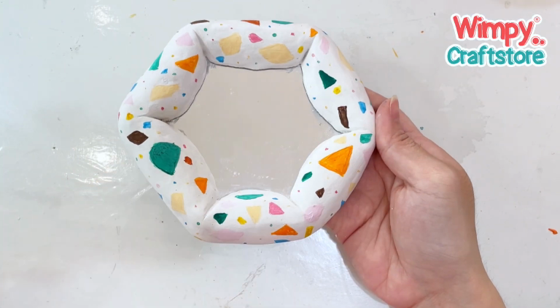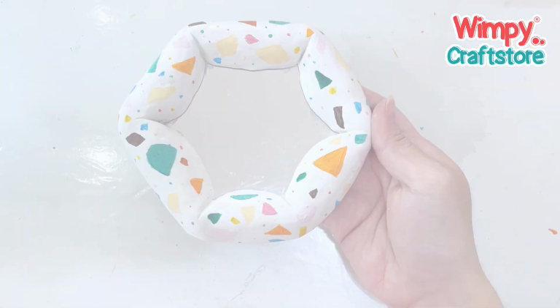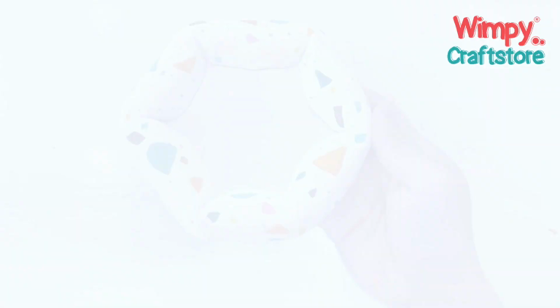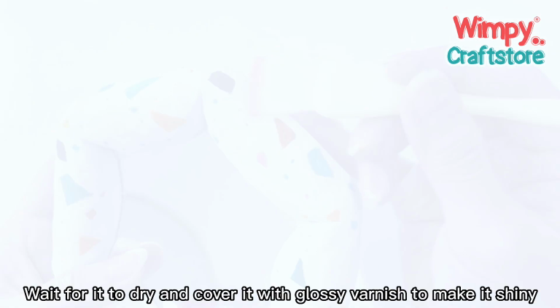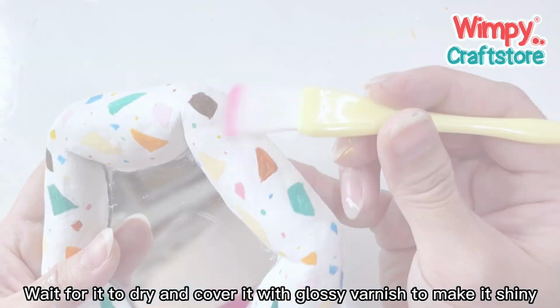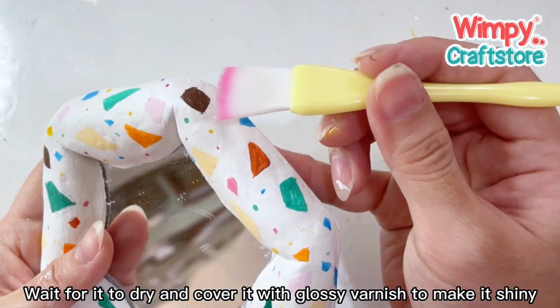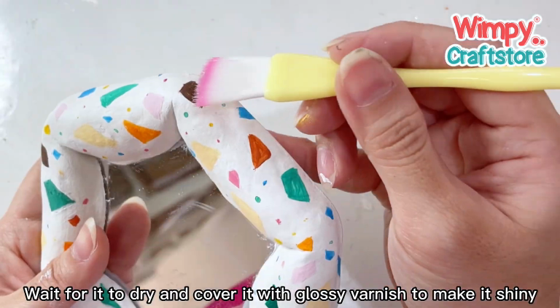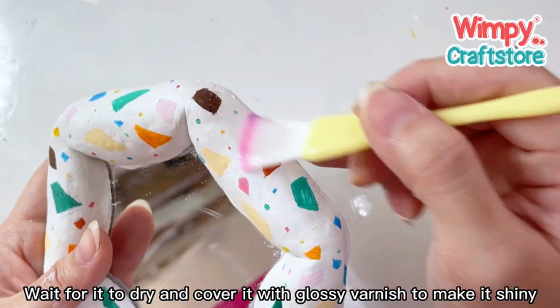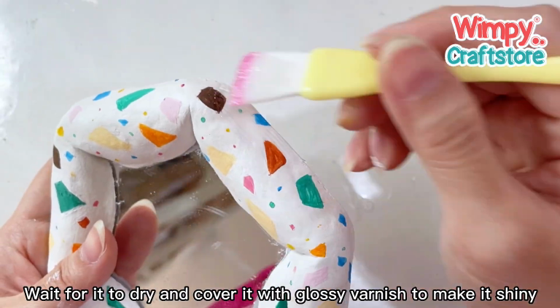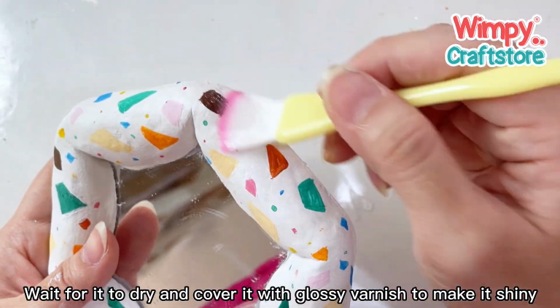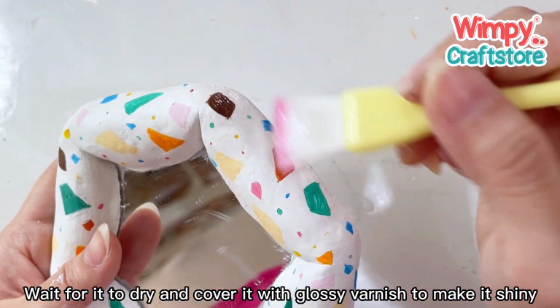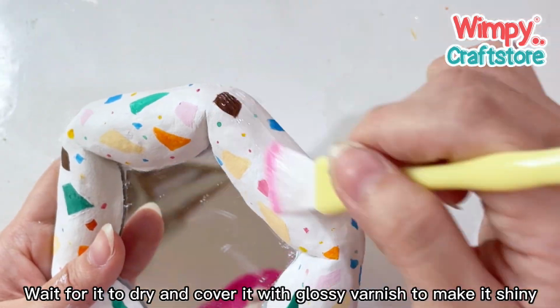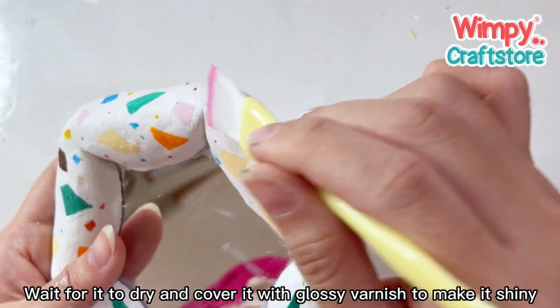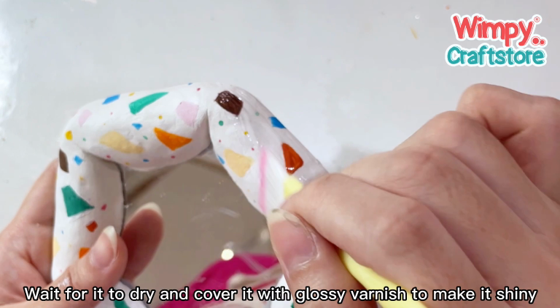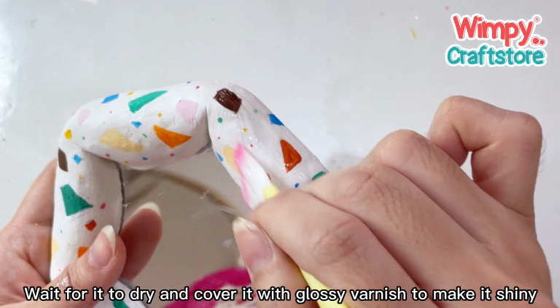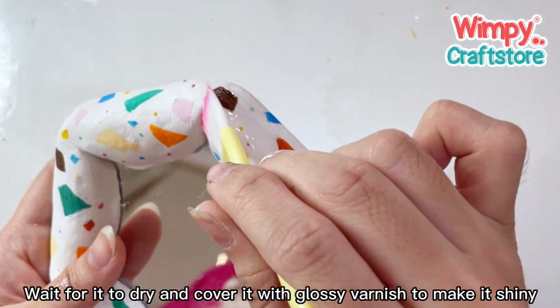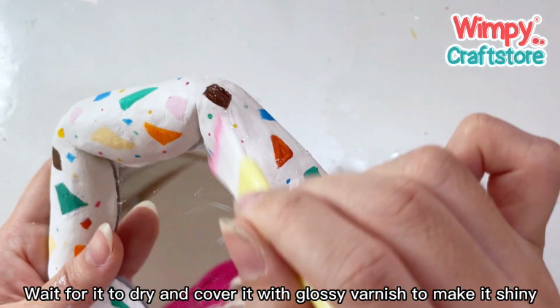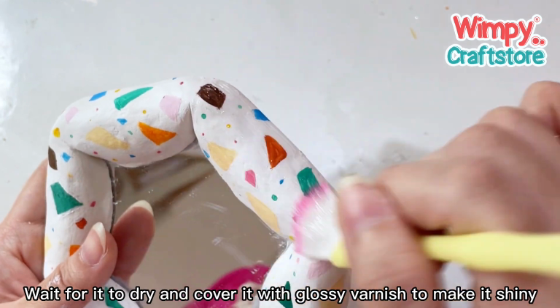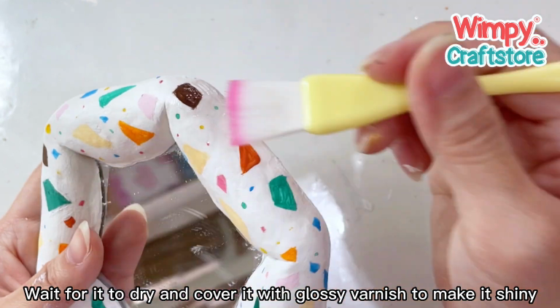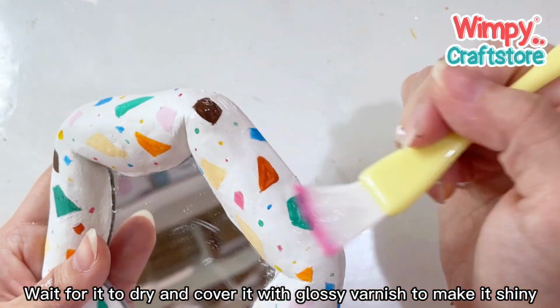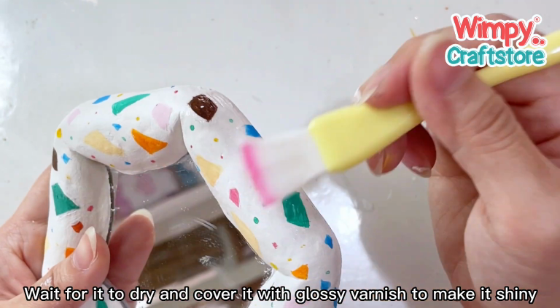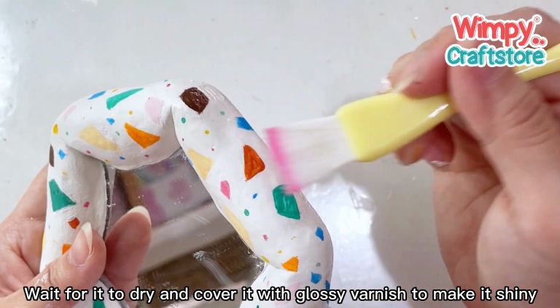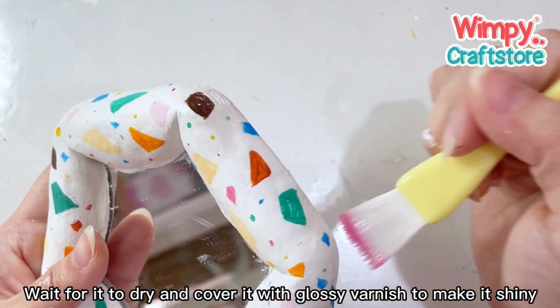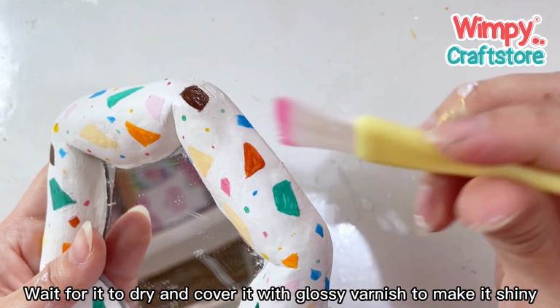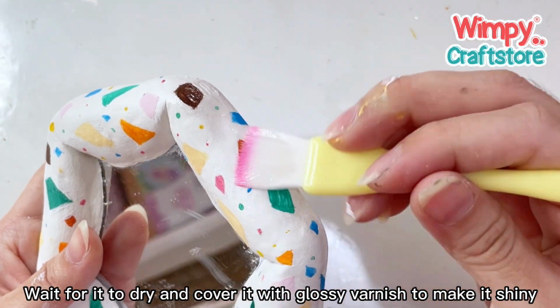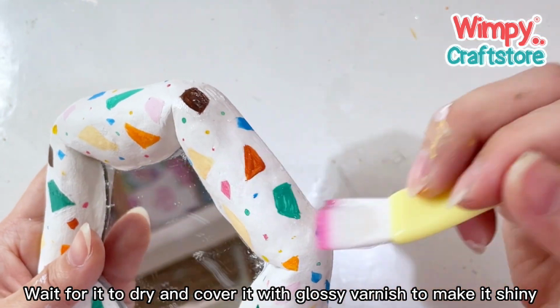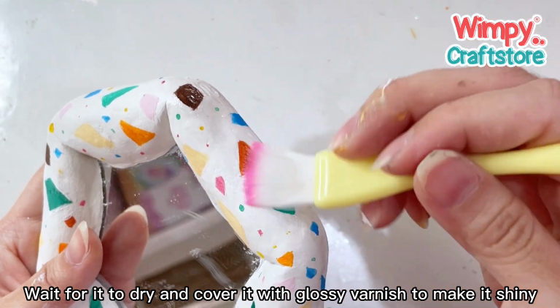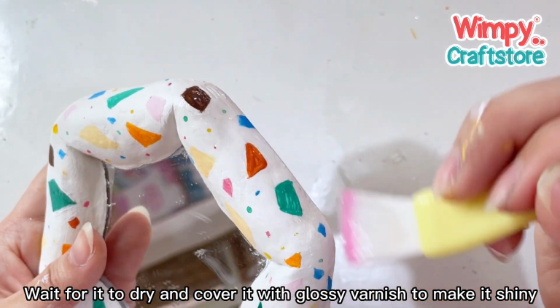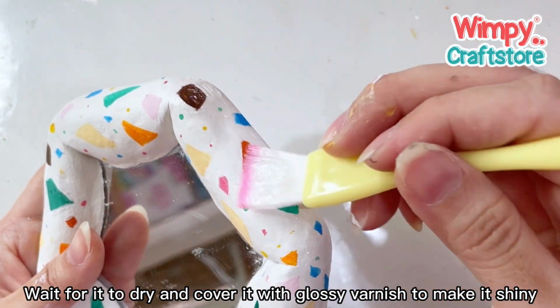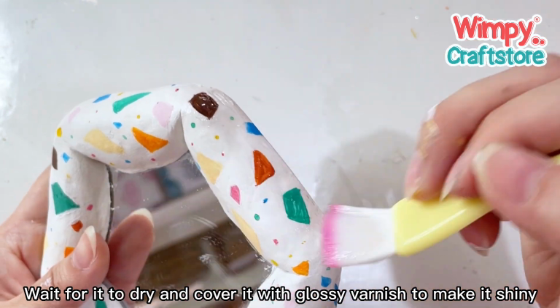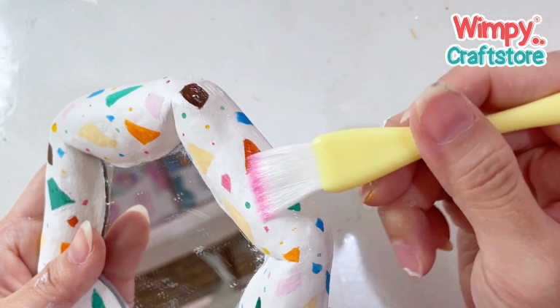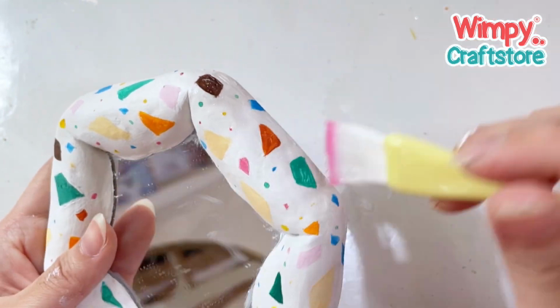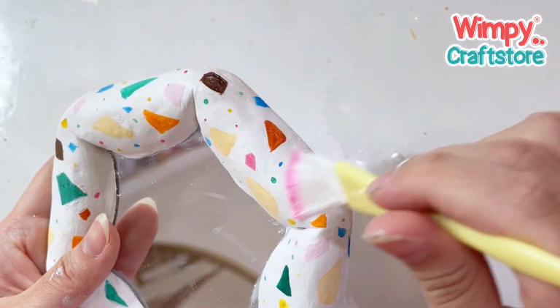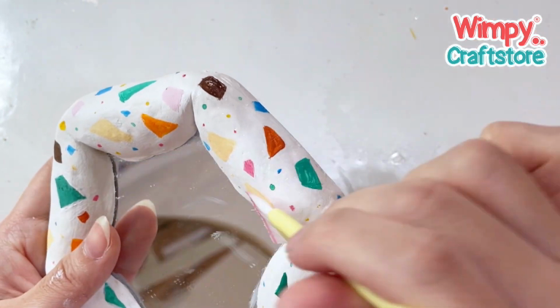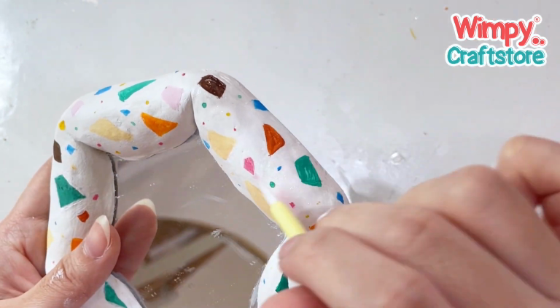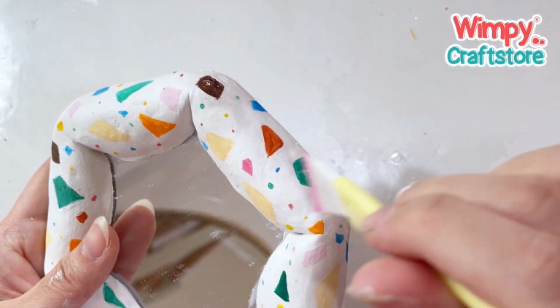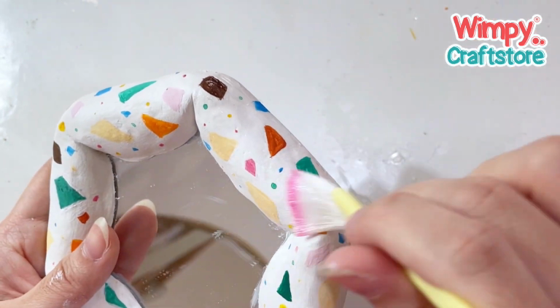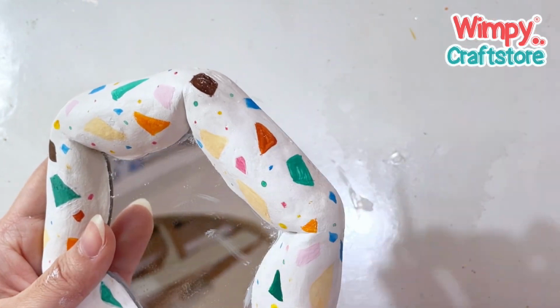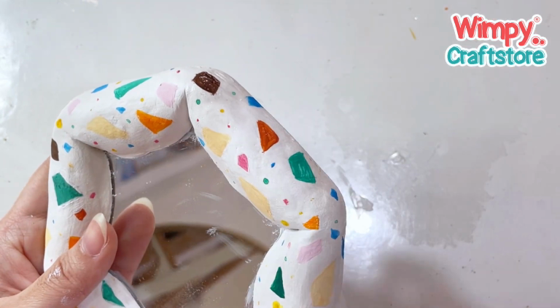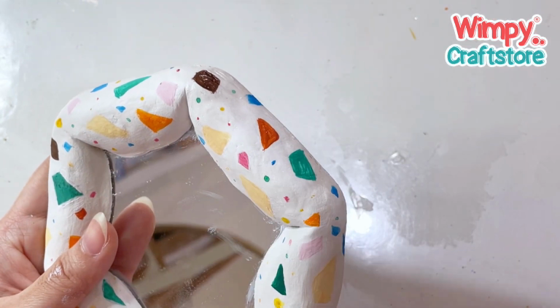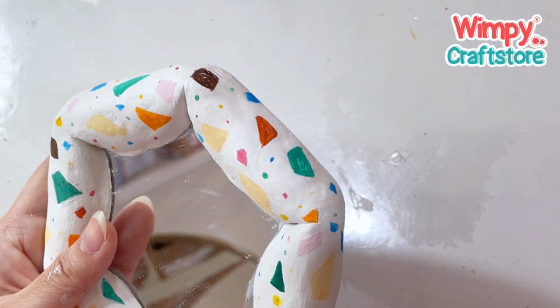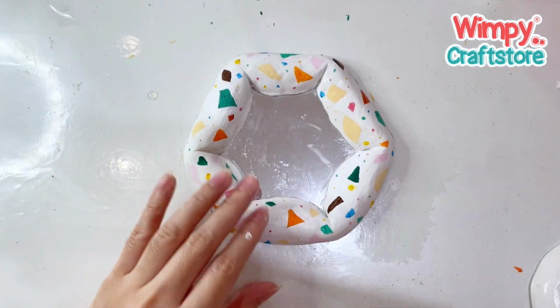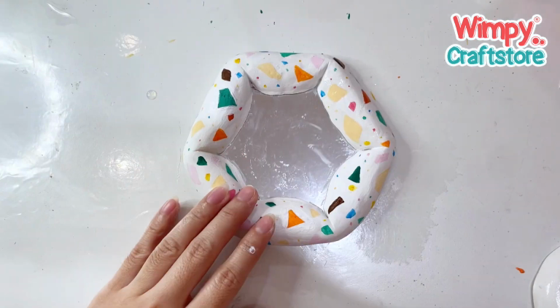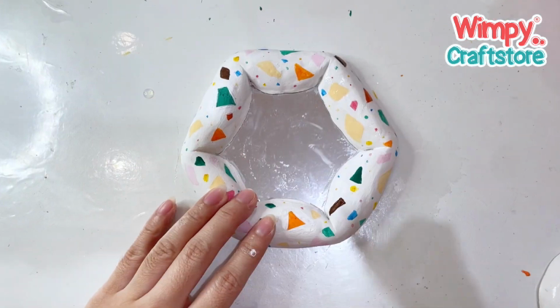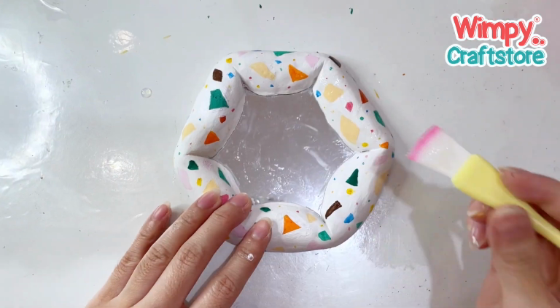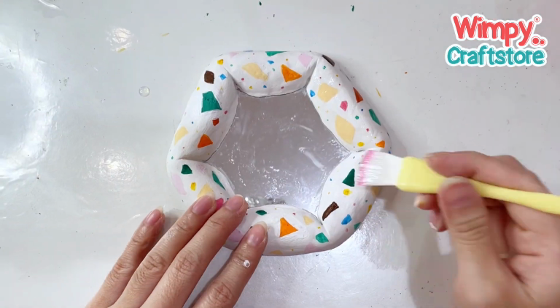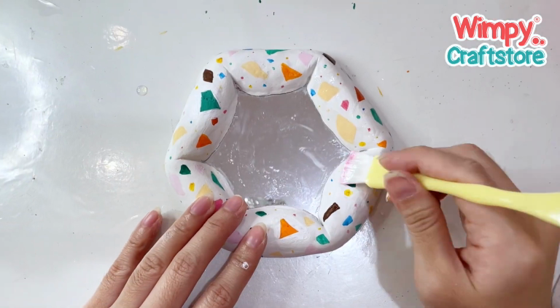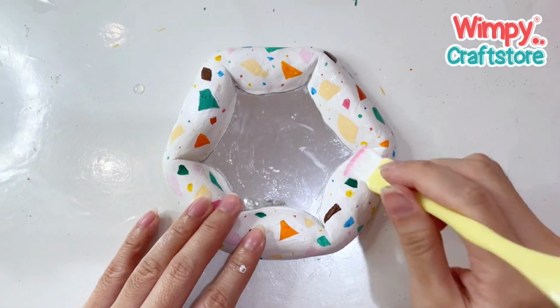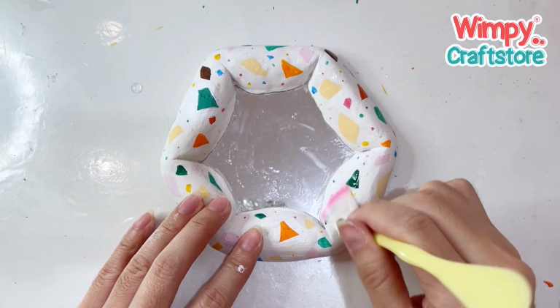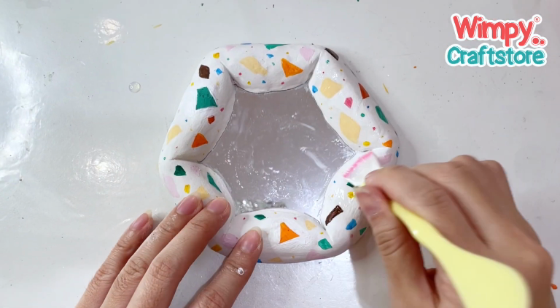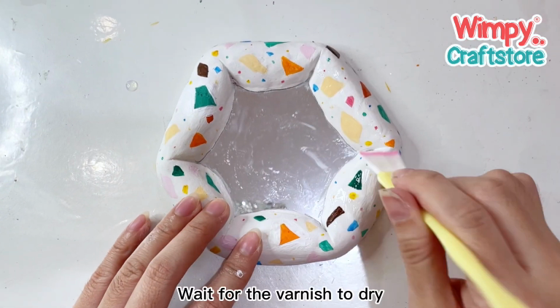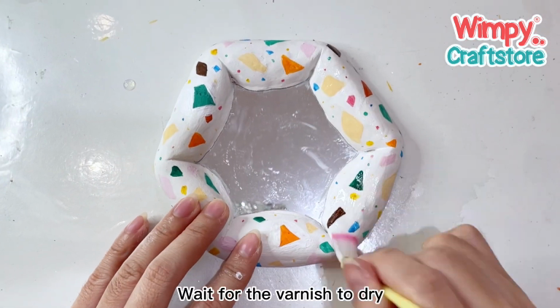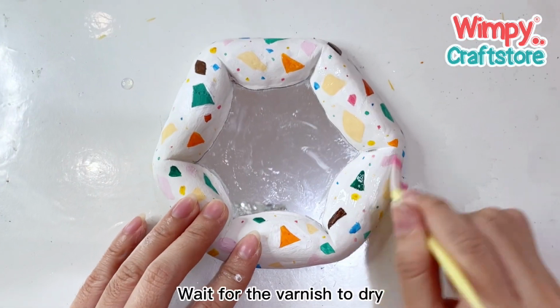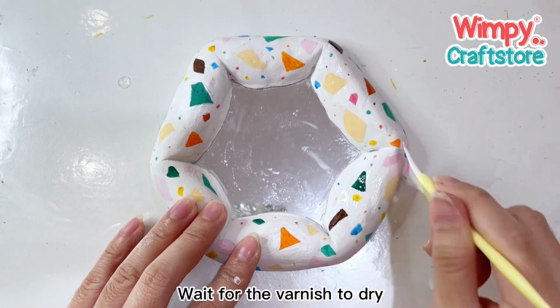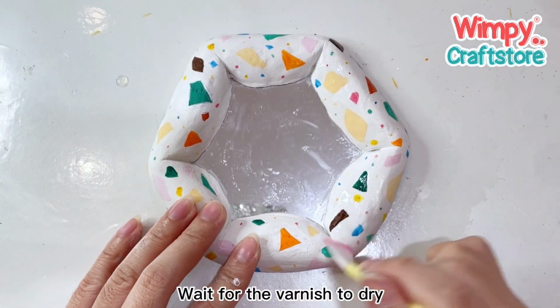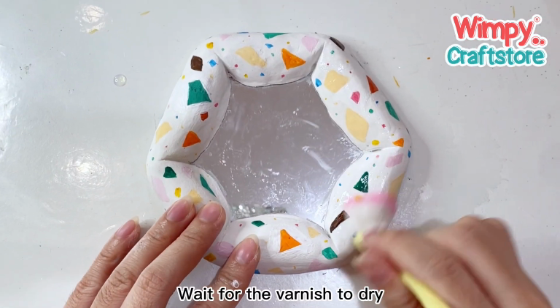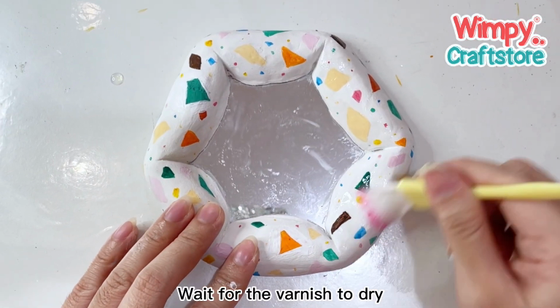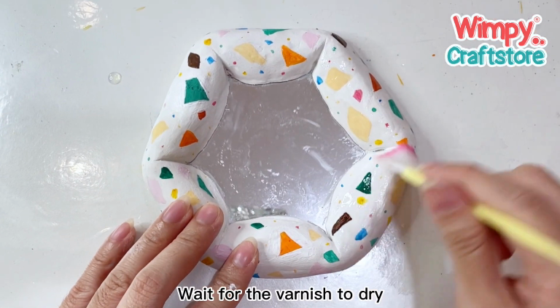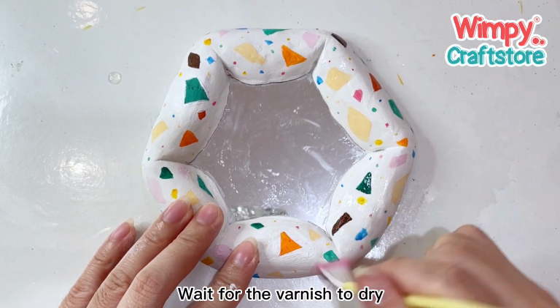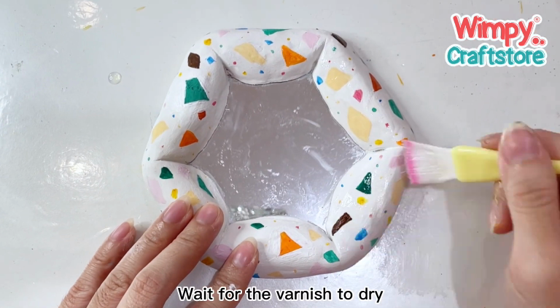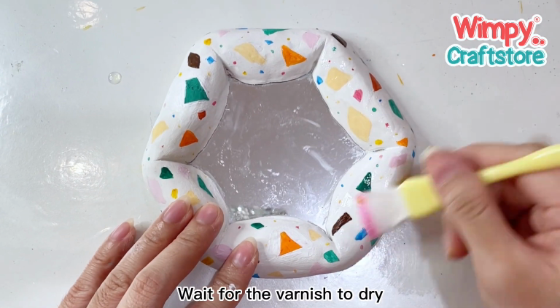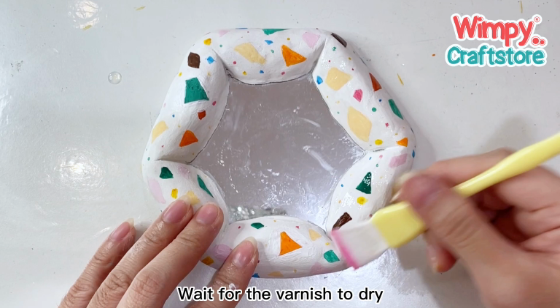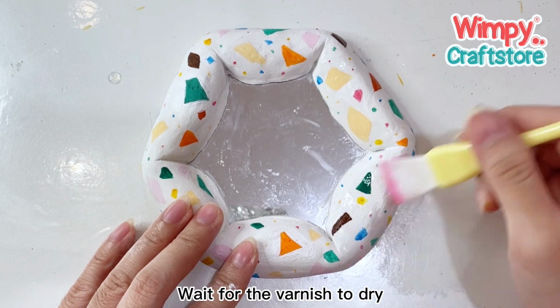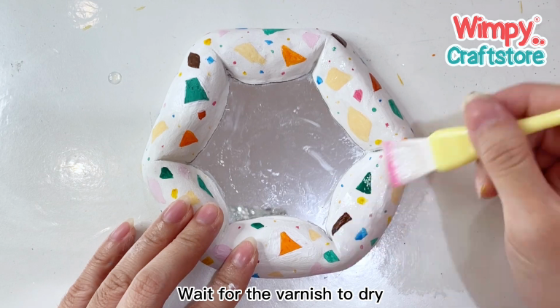Wait for it to dry and cover it with glossy varnish to make it shiny. Wait for the varnish to dry.